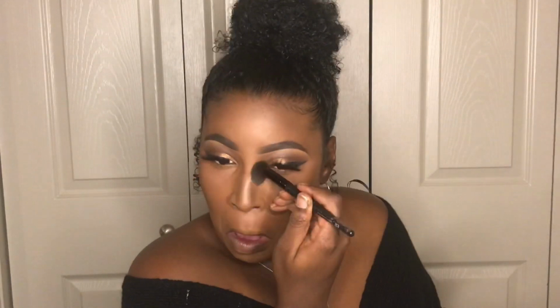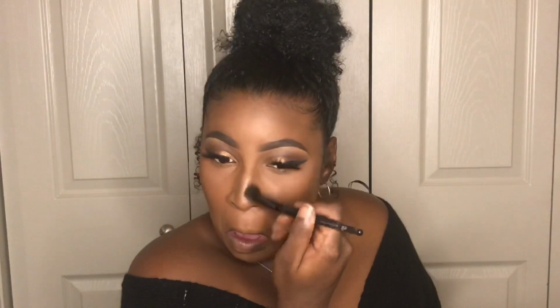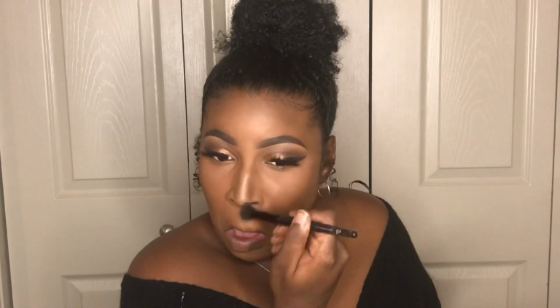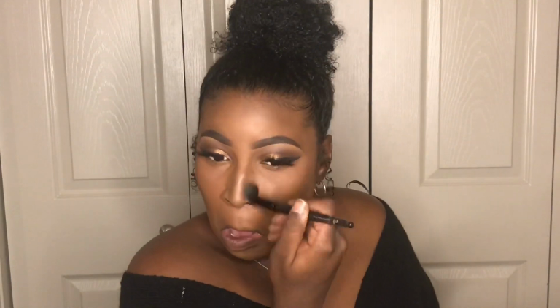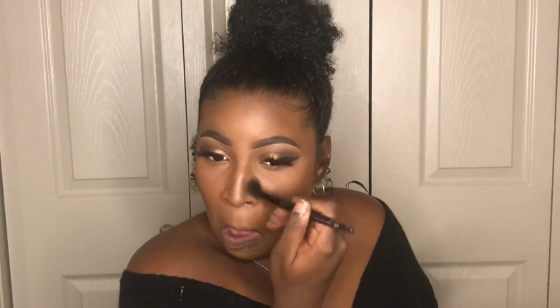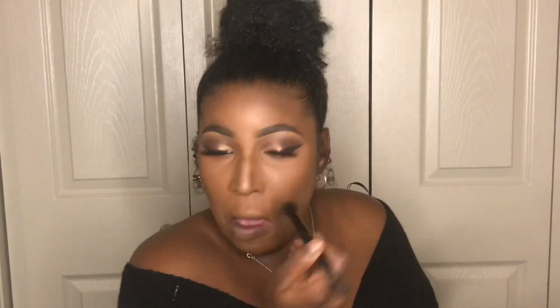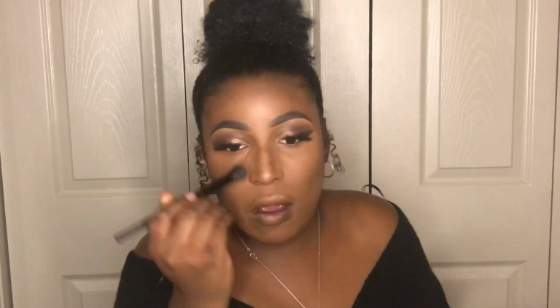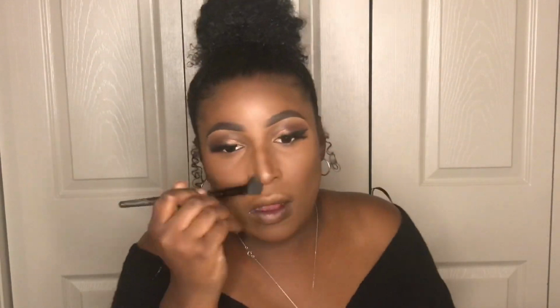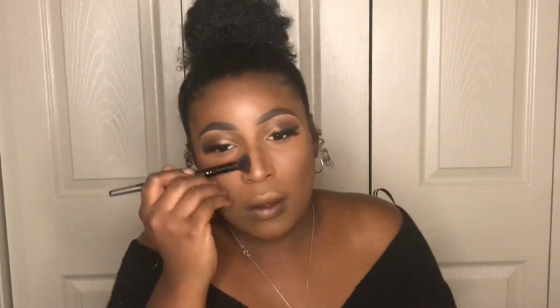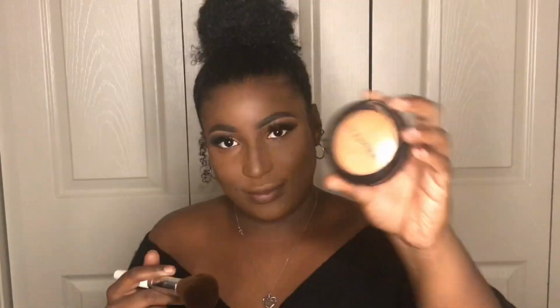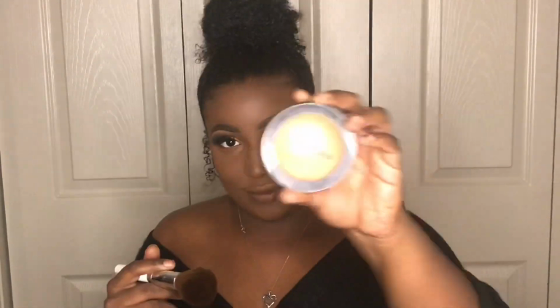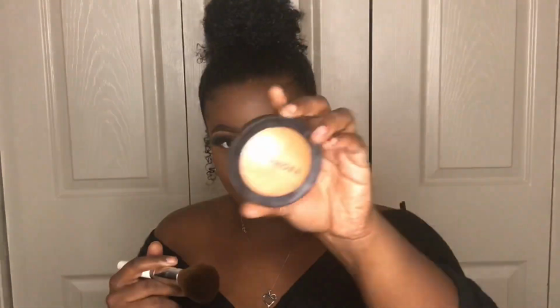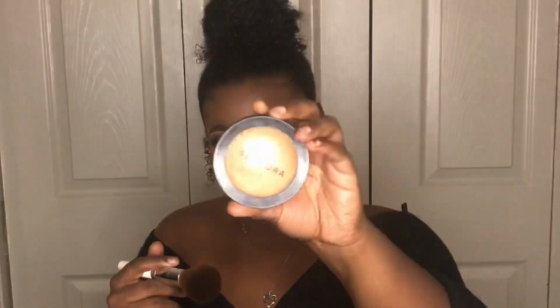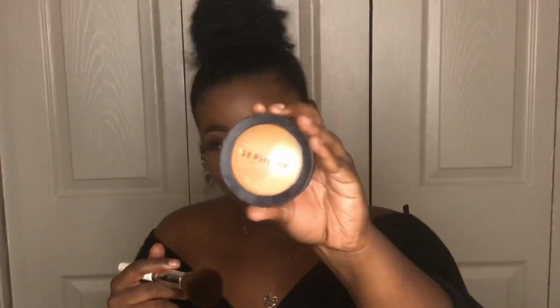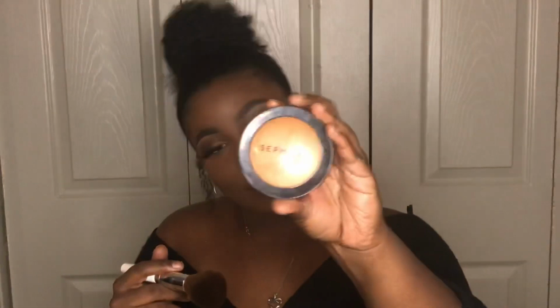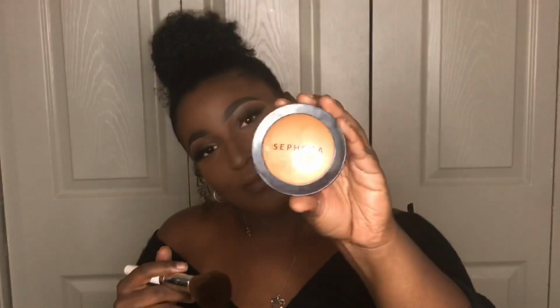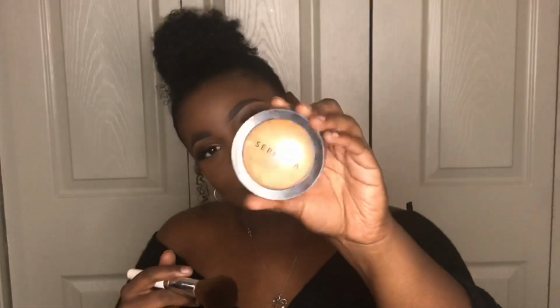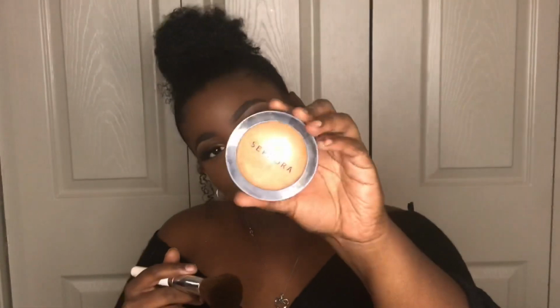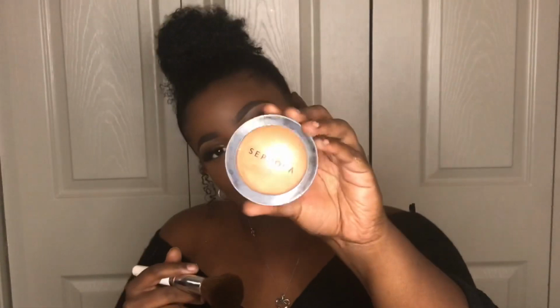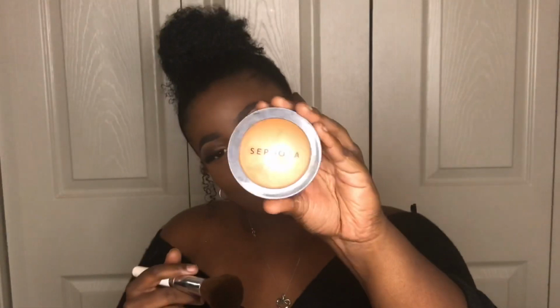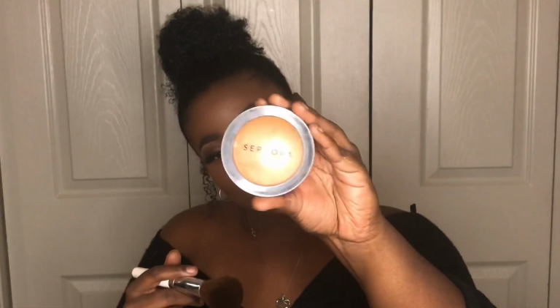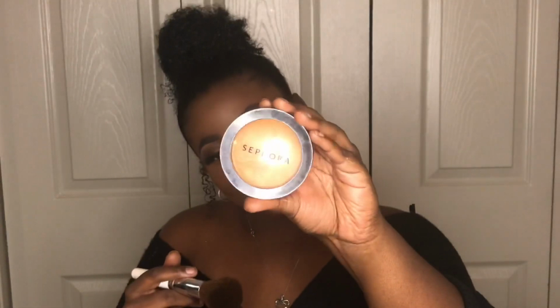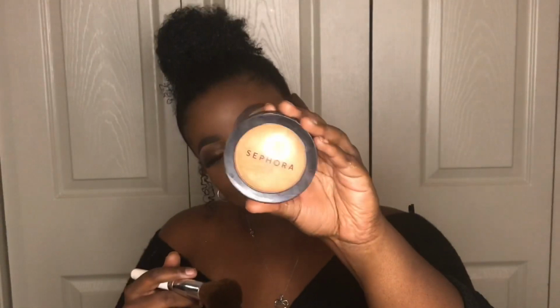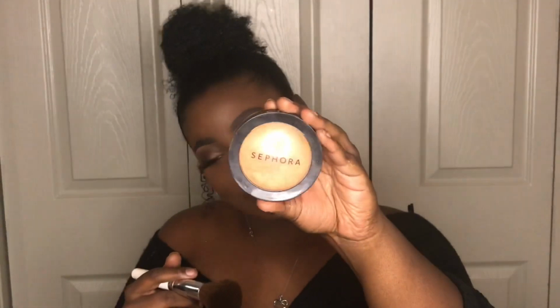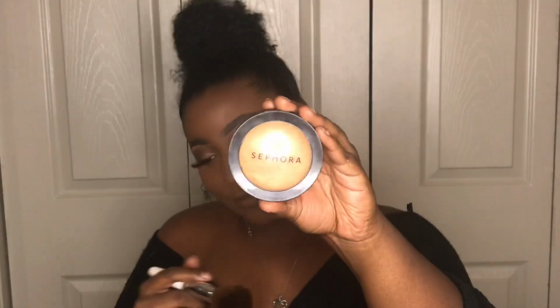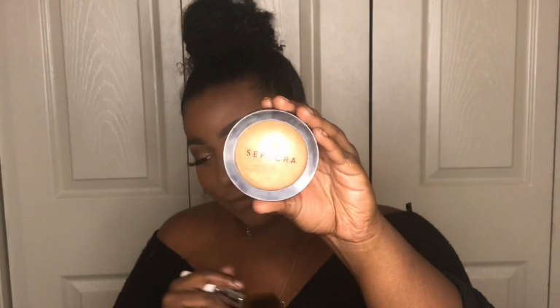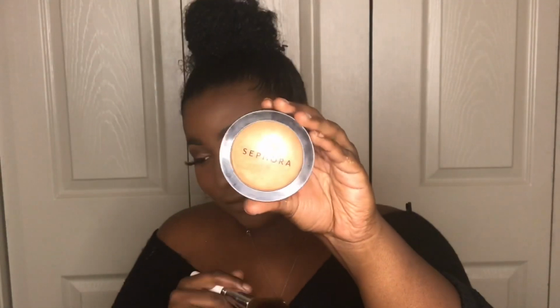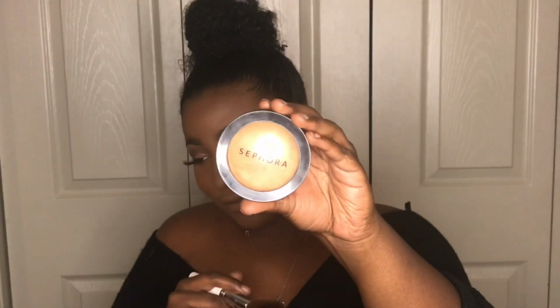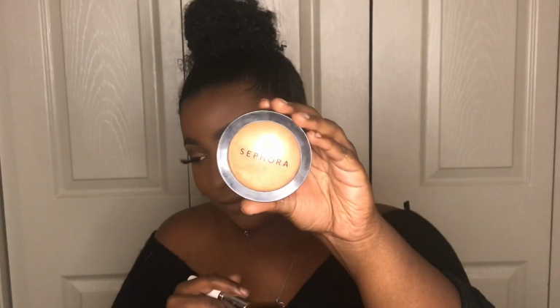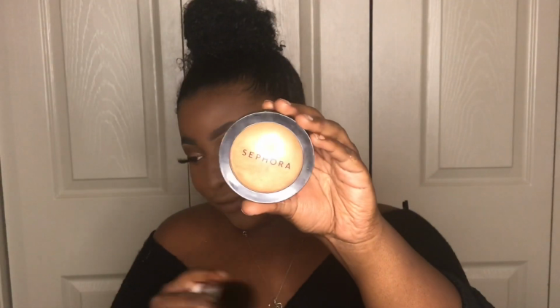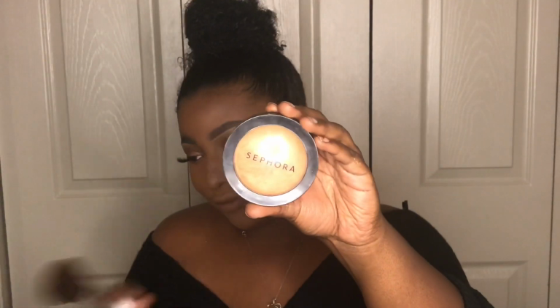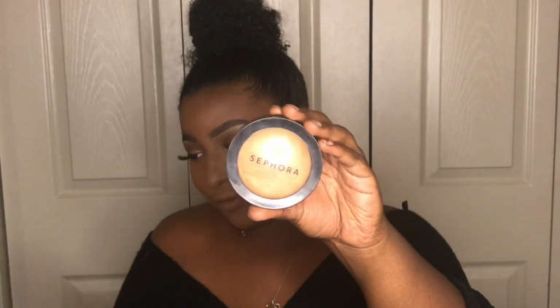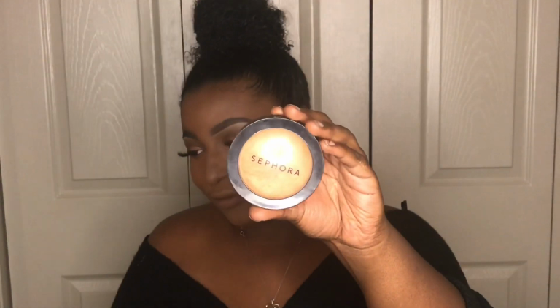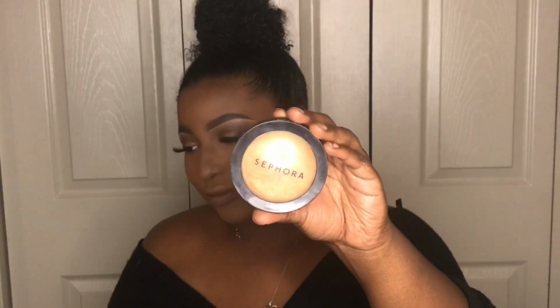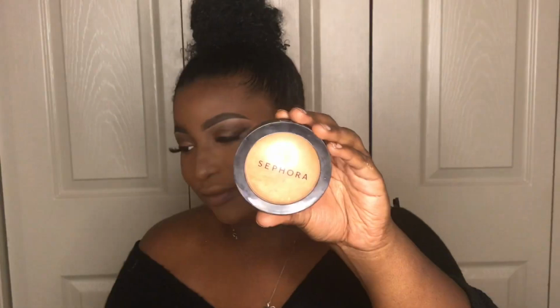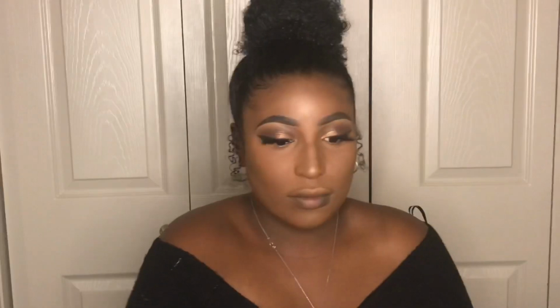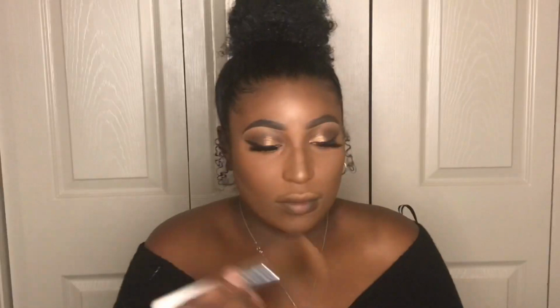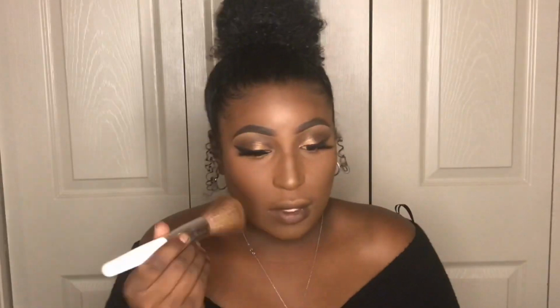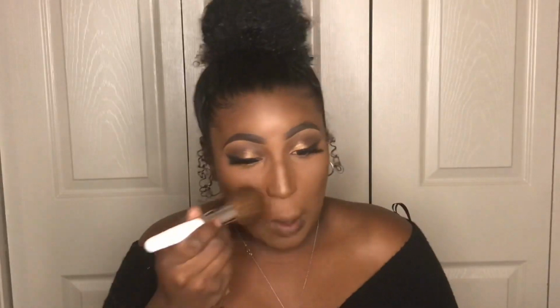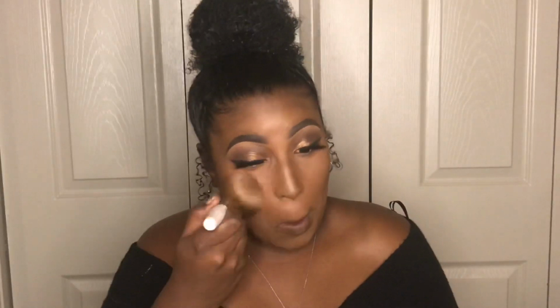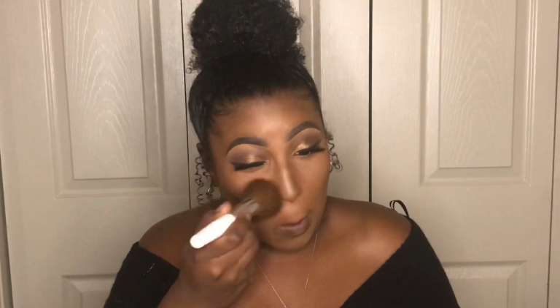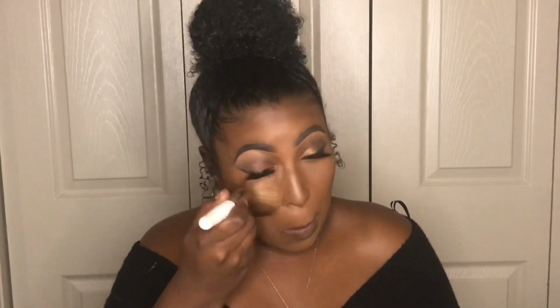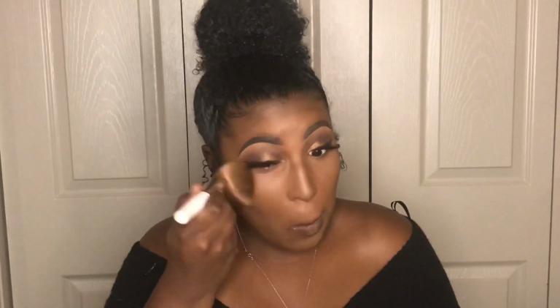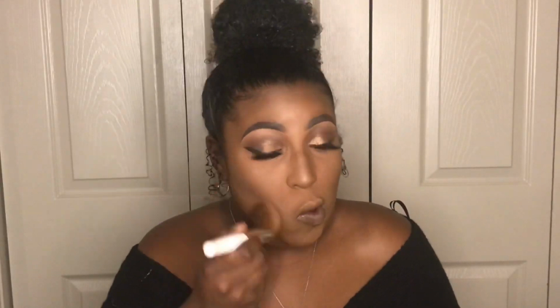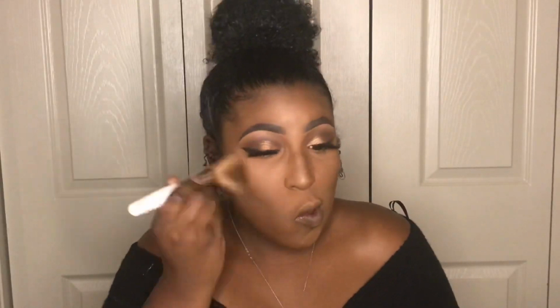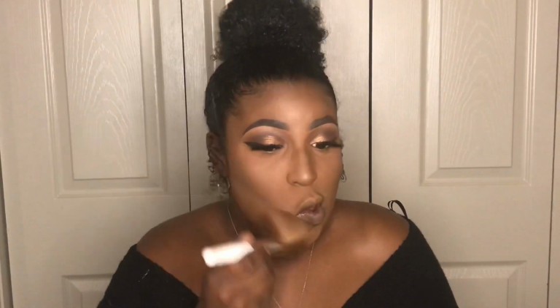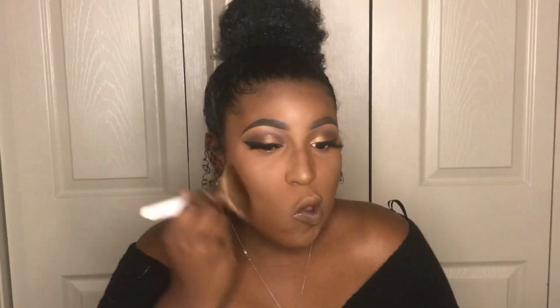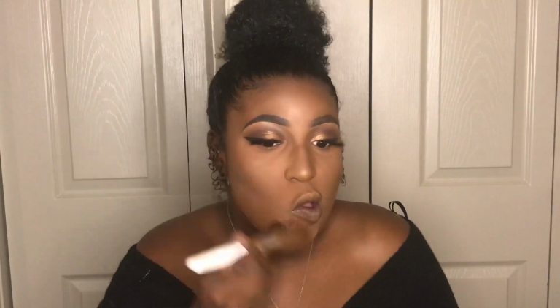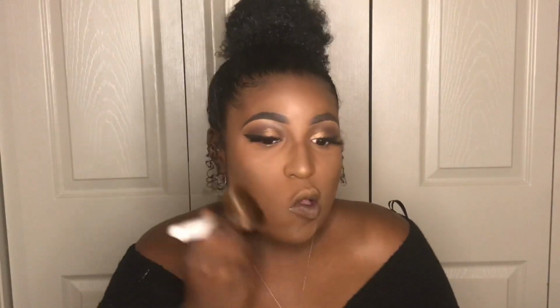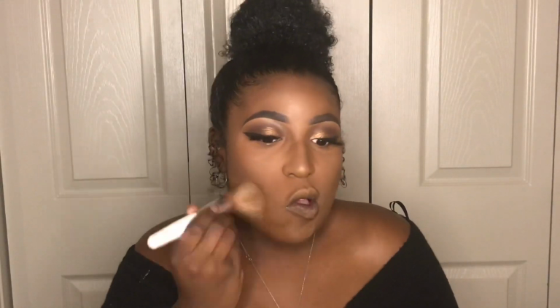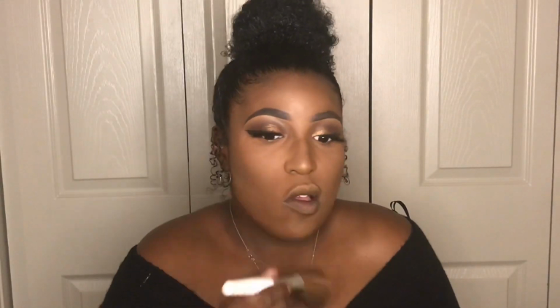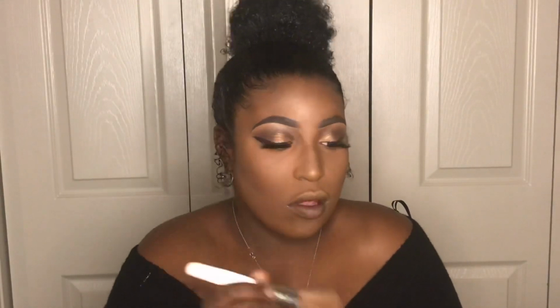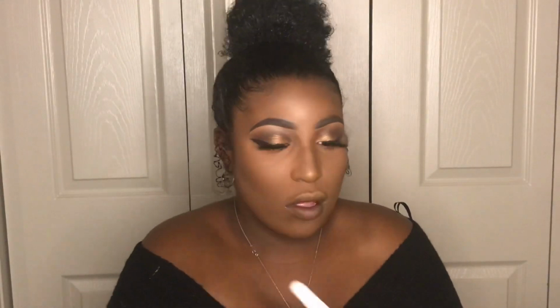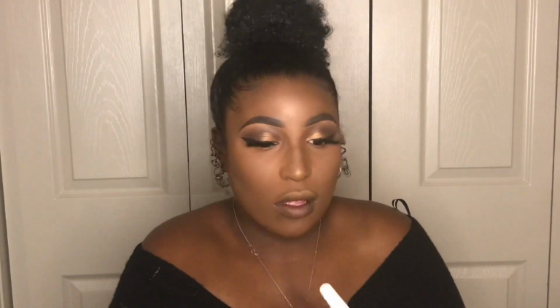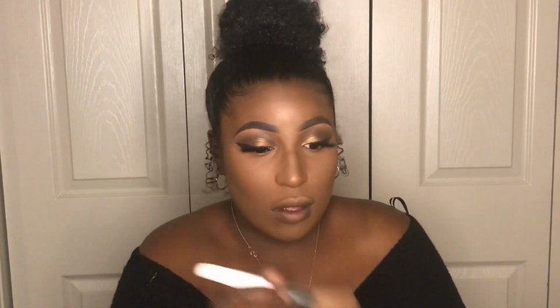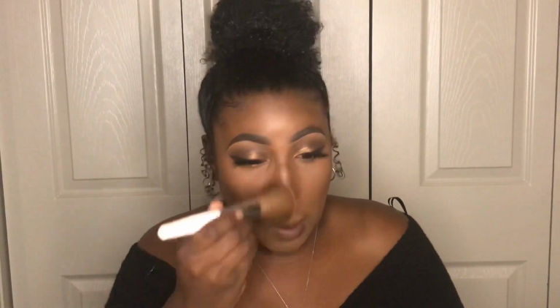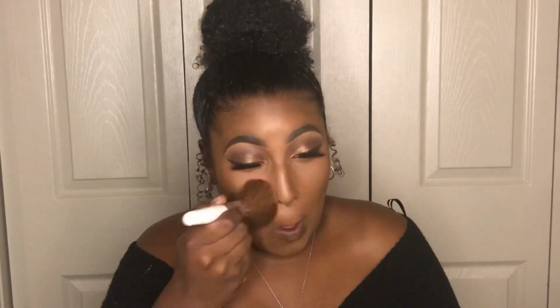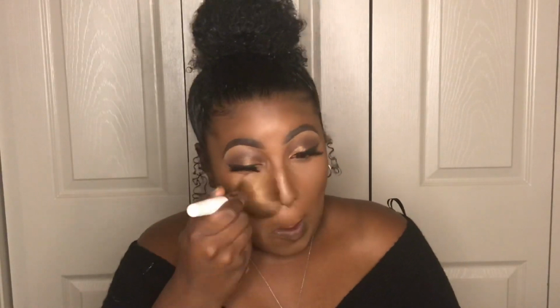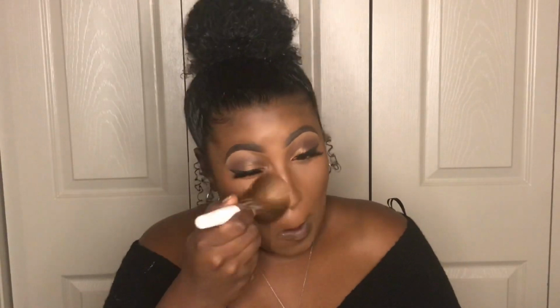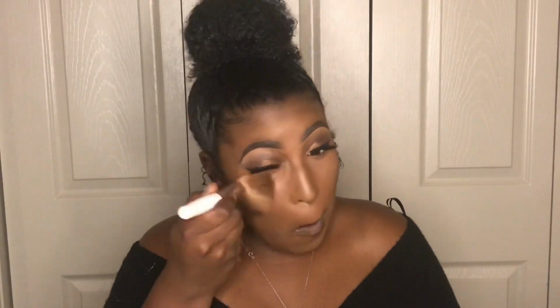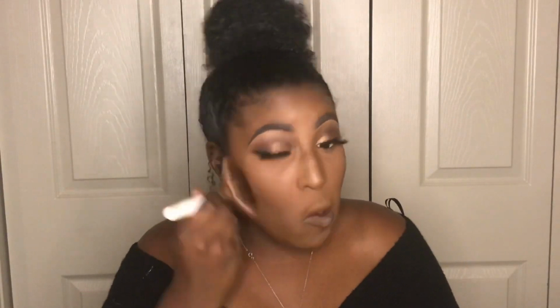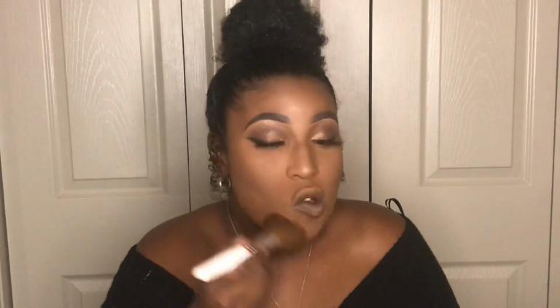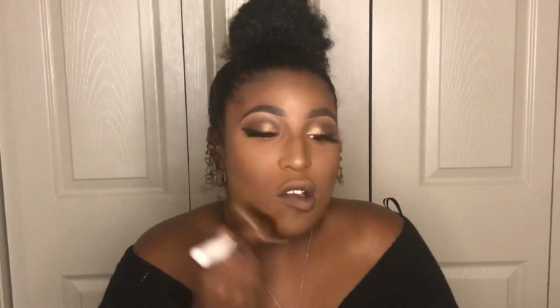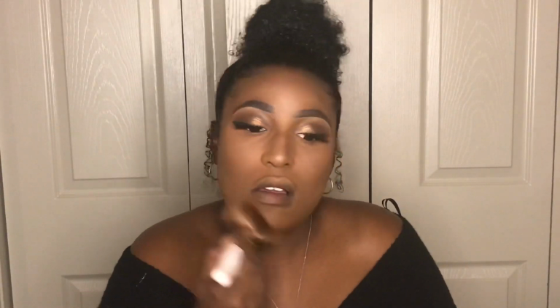Using my Sephora Collection micro smooth powder in number 54, I'm going to set the rest of my face.